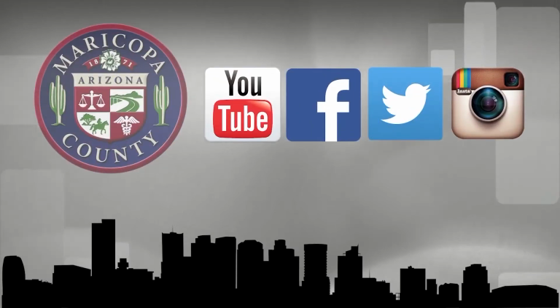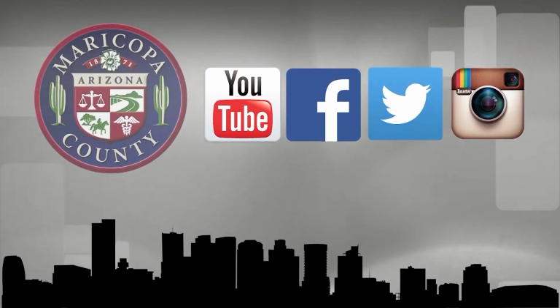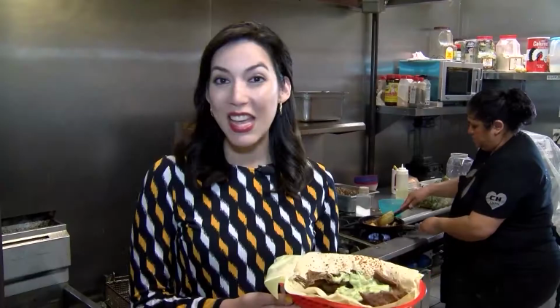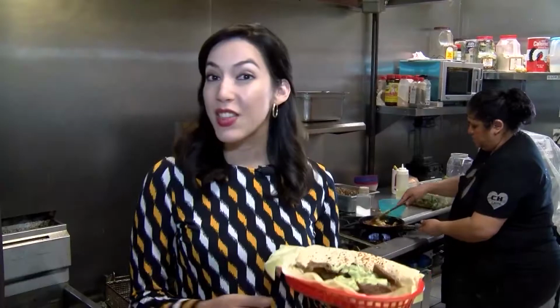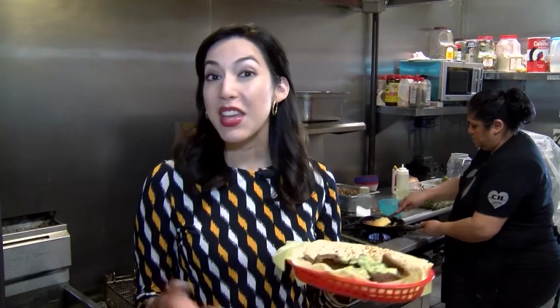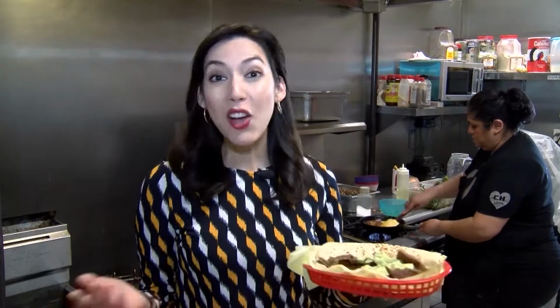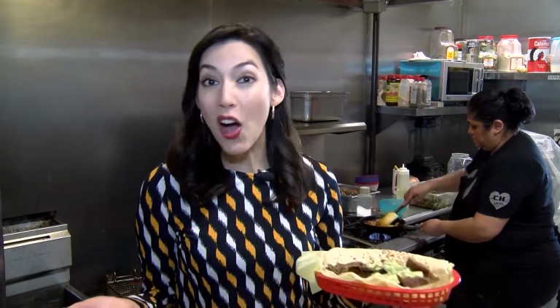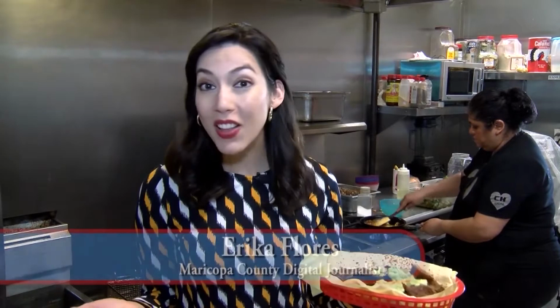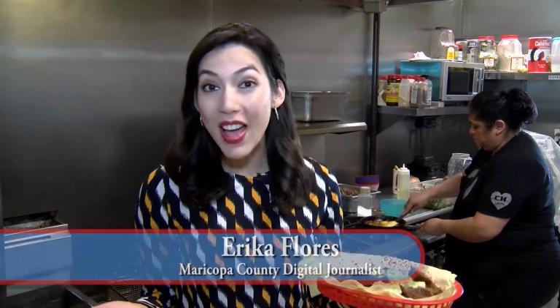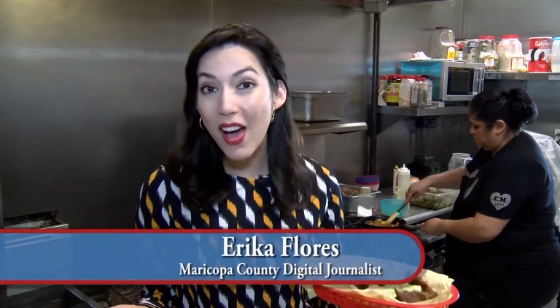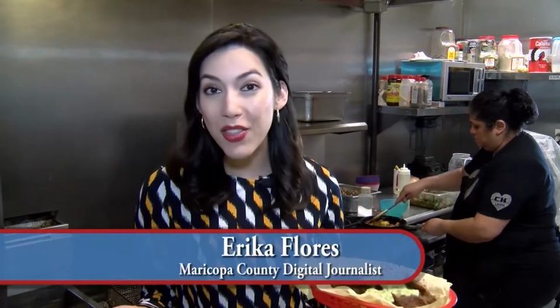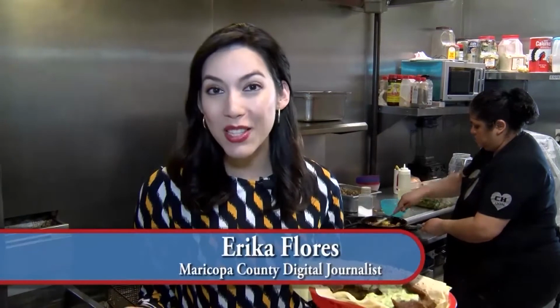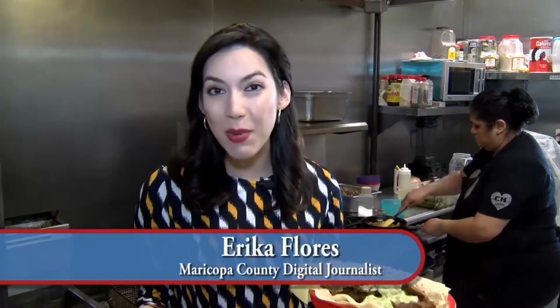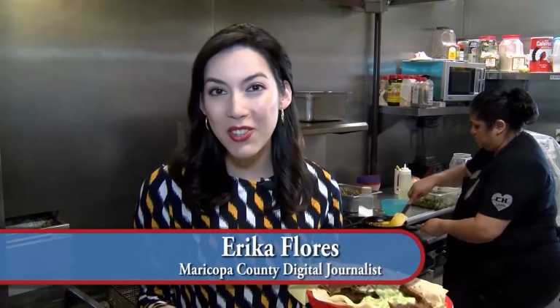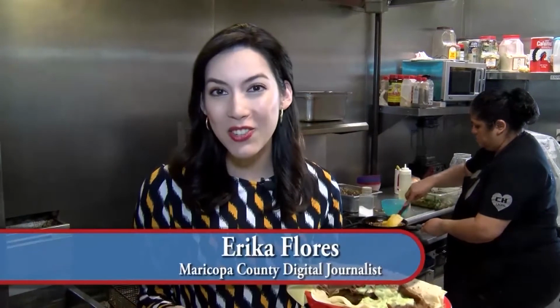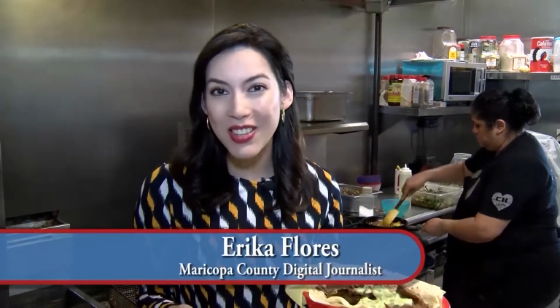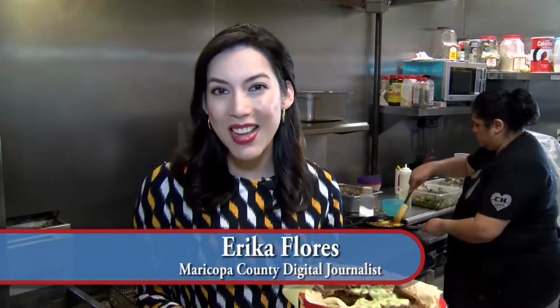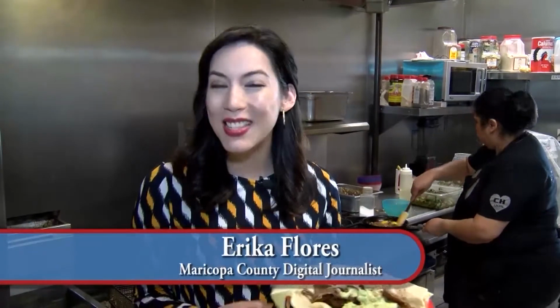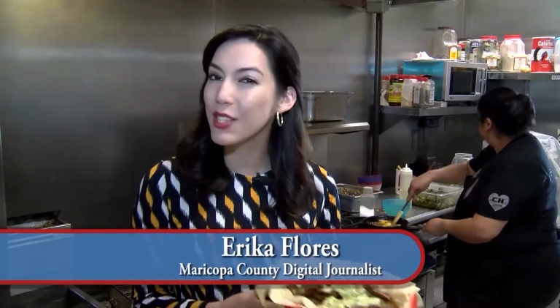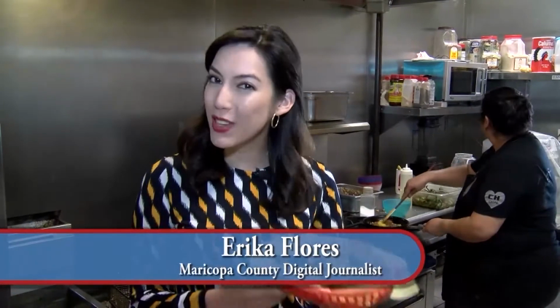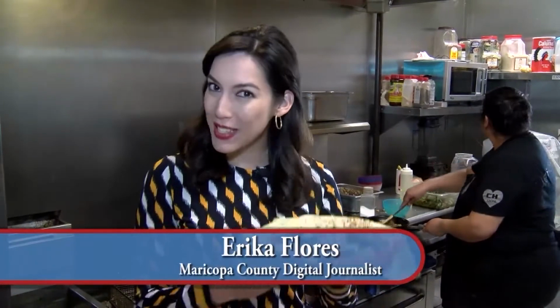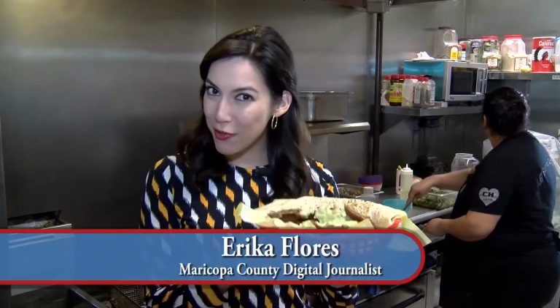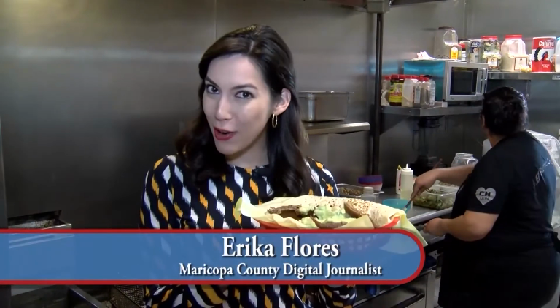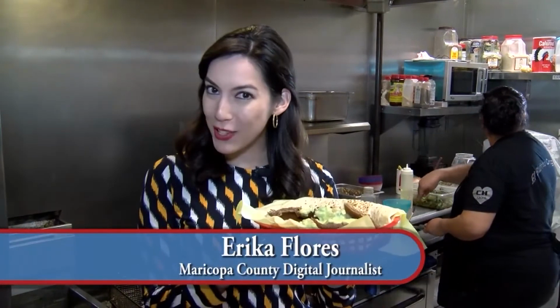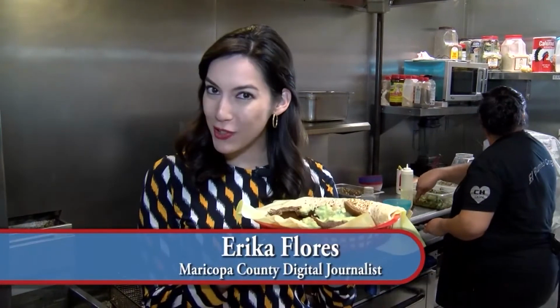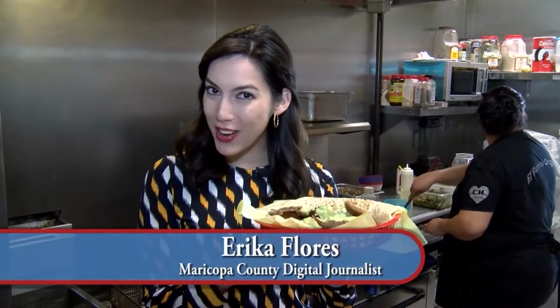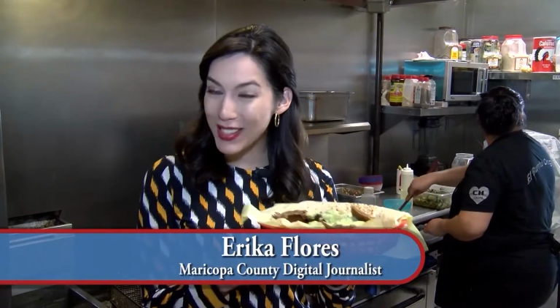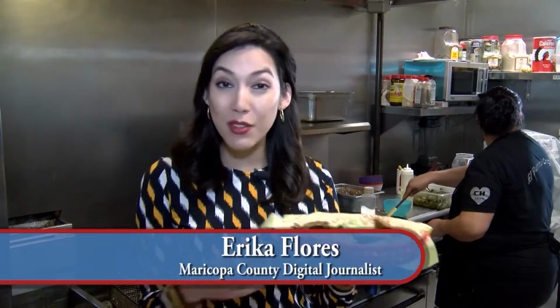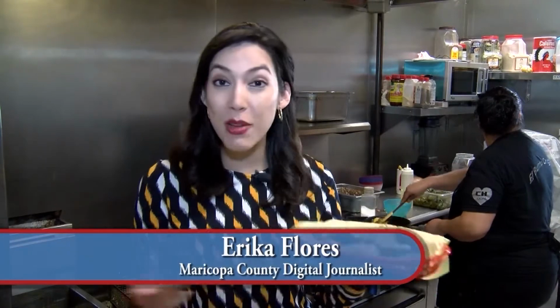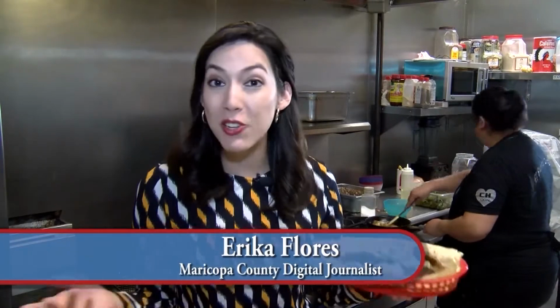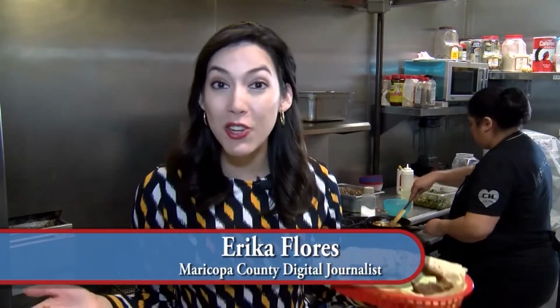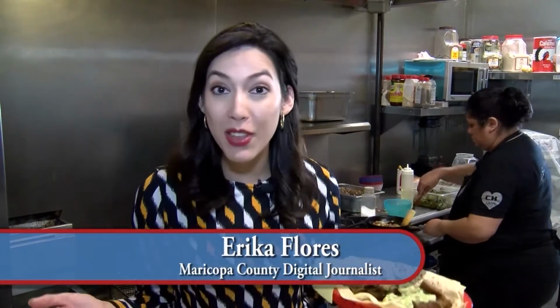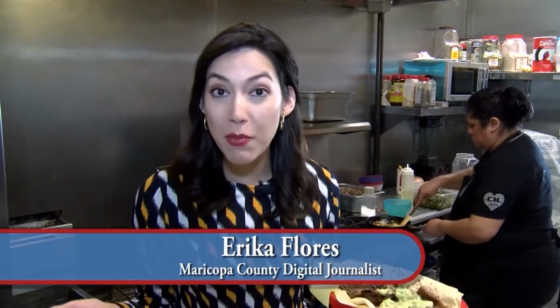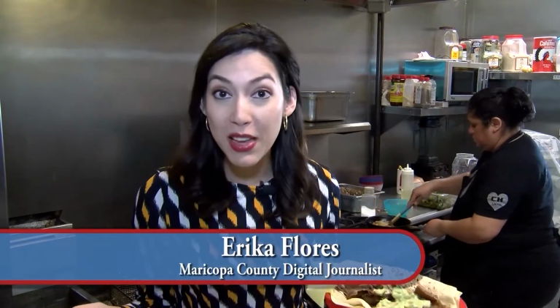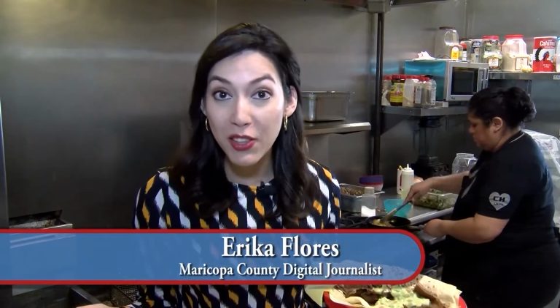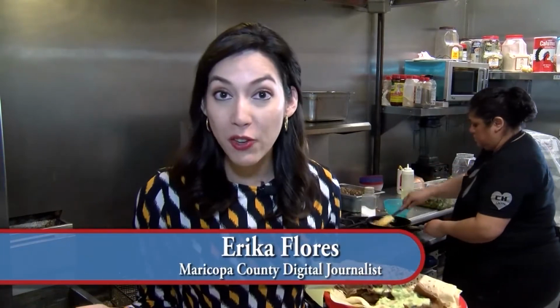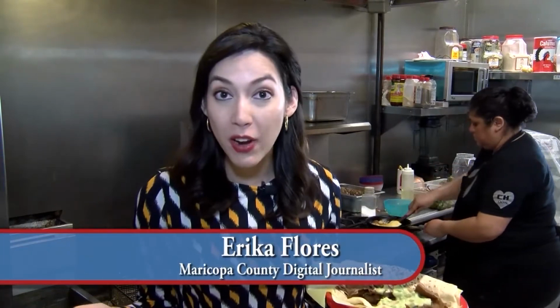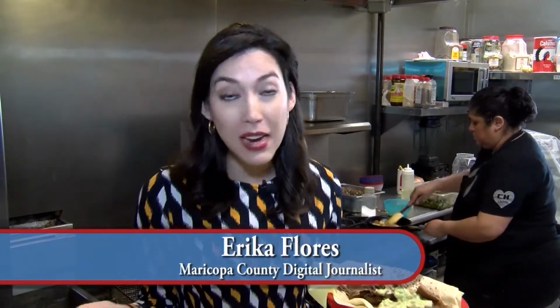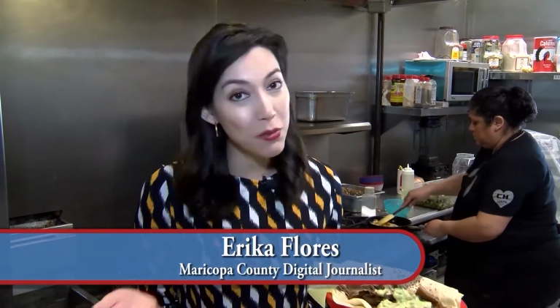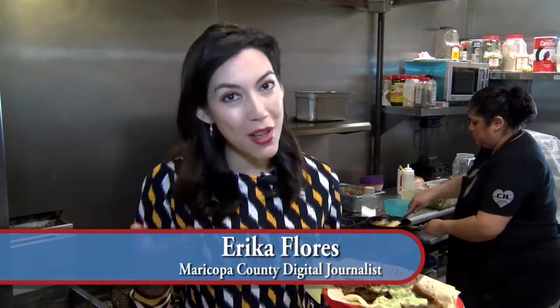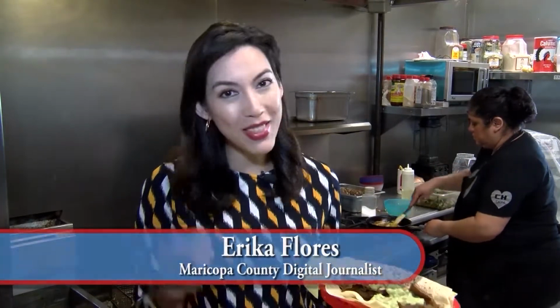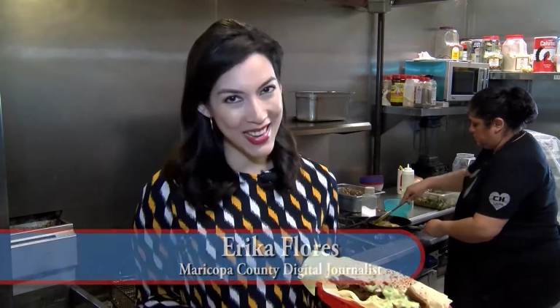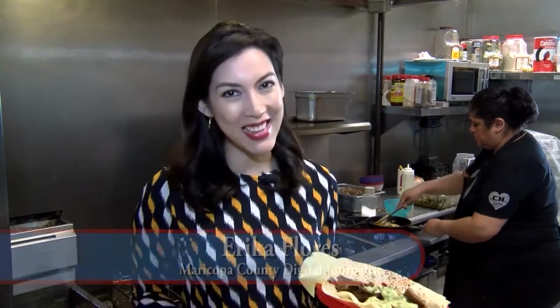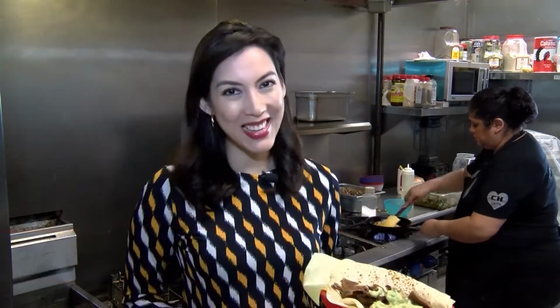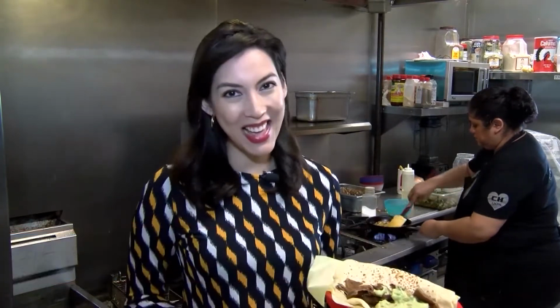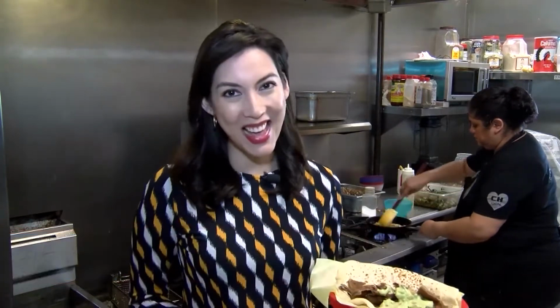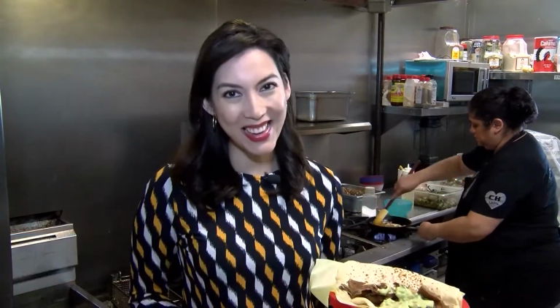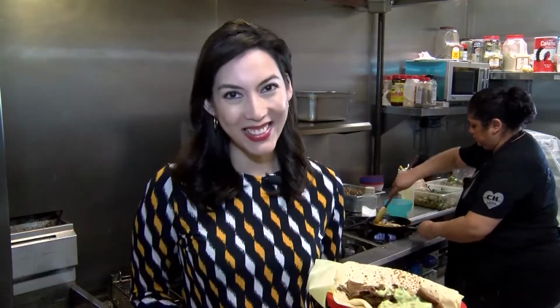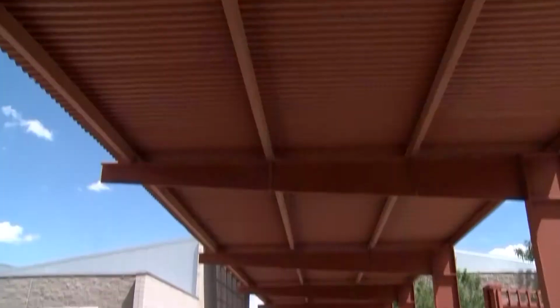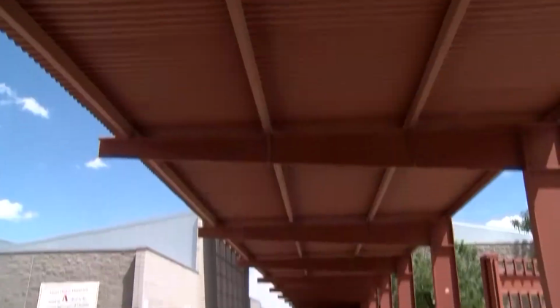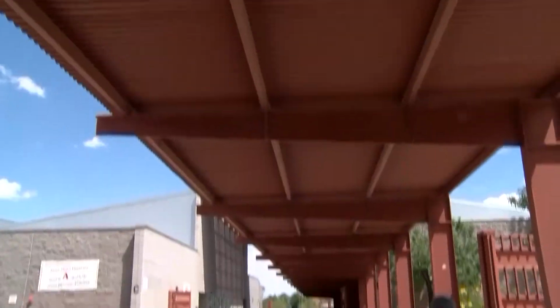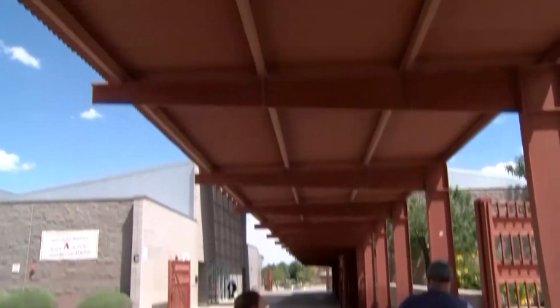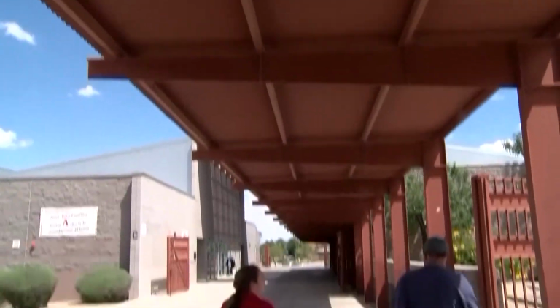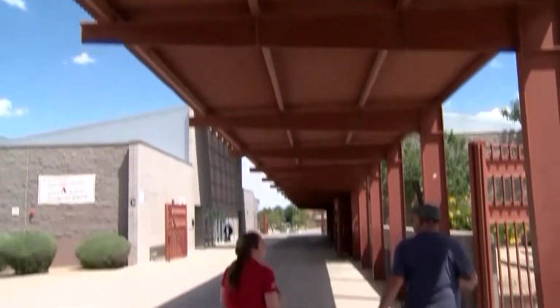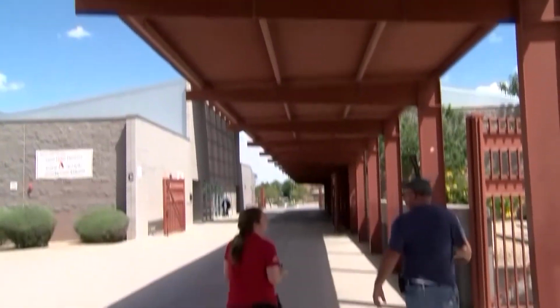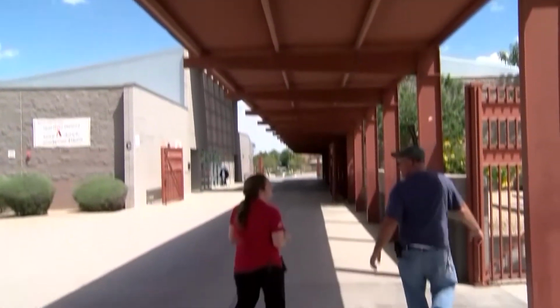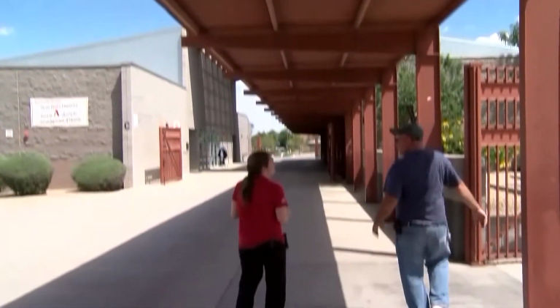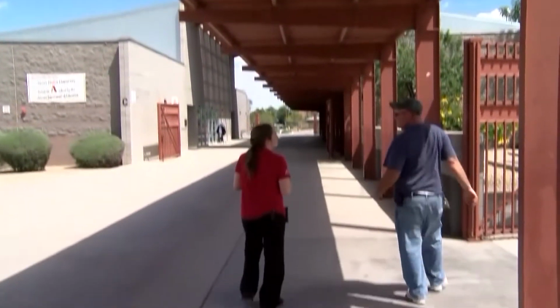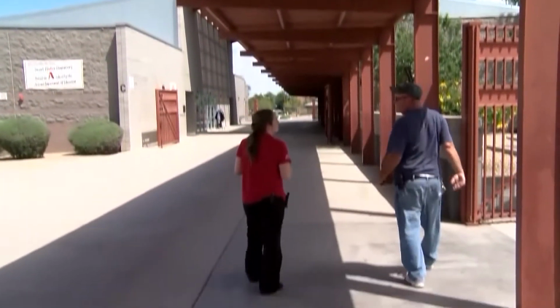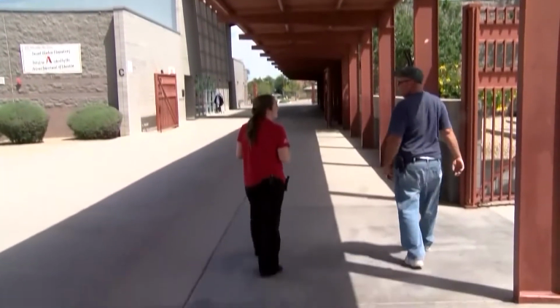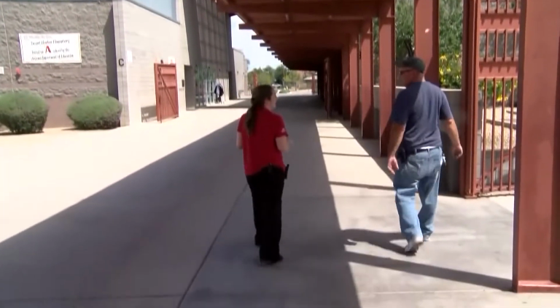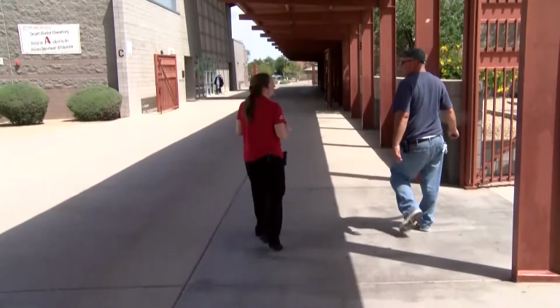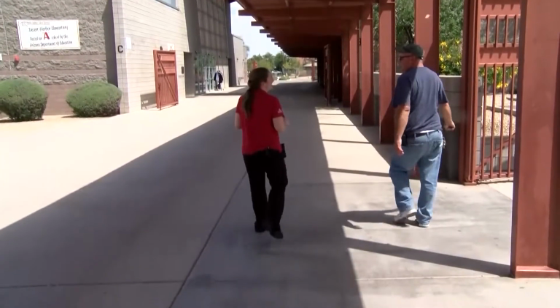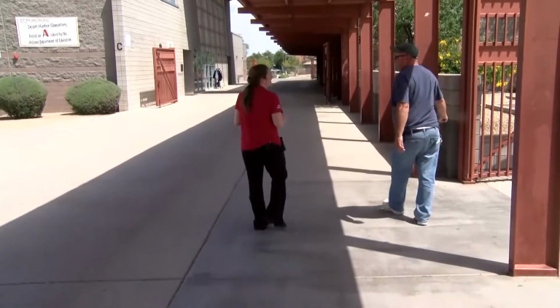I think all a health inspector does is visit restaurants to make sure they make the grade. Well, think again. All right, George, are we ready?